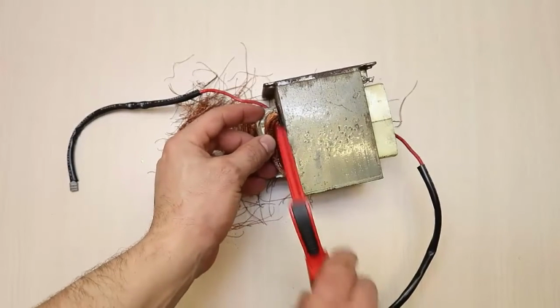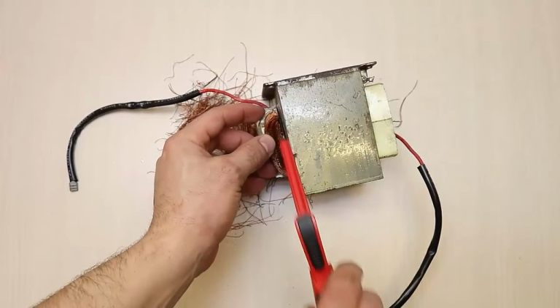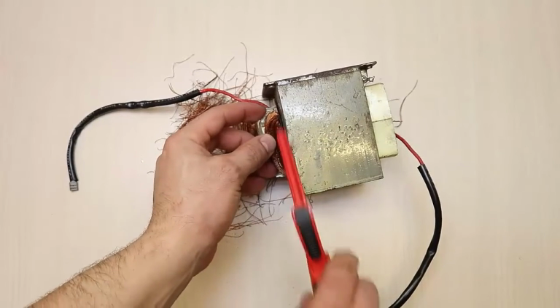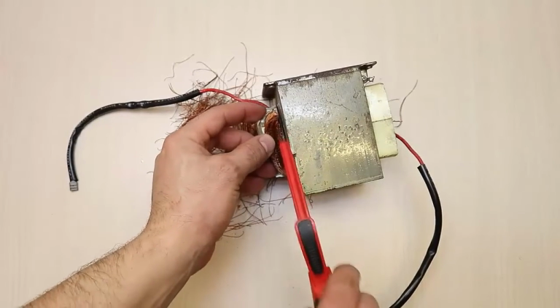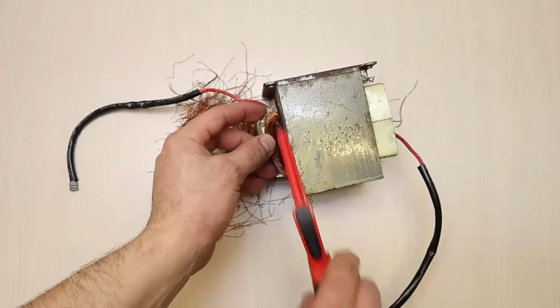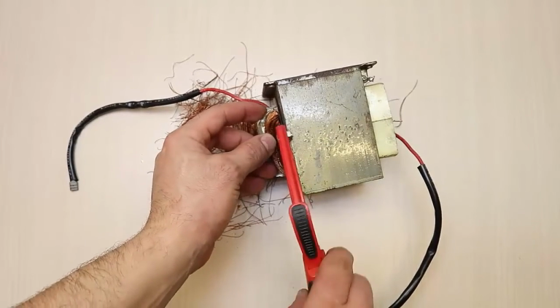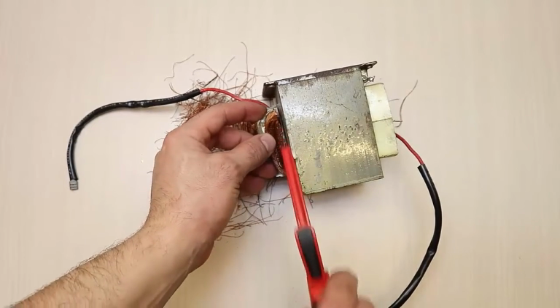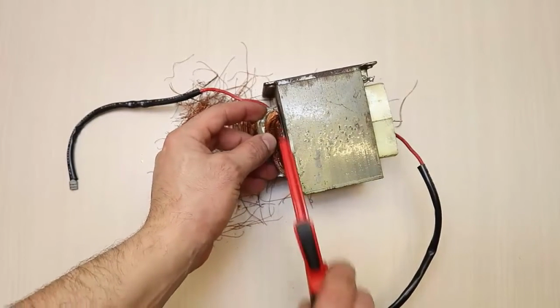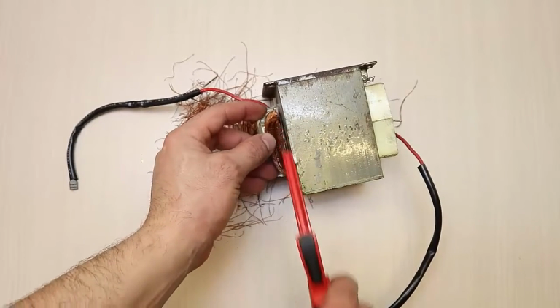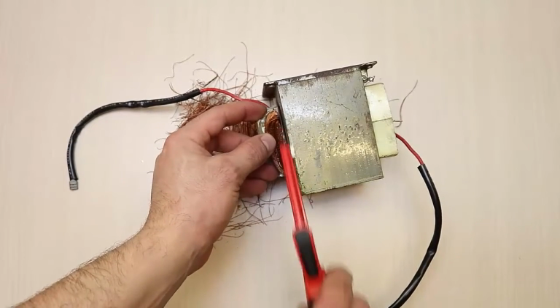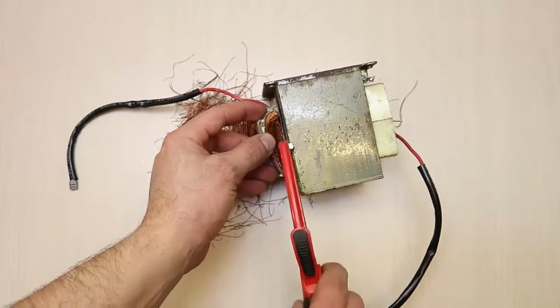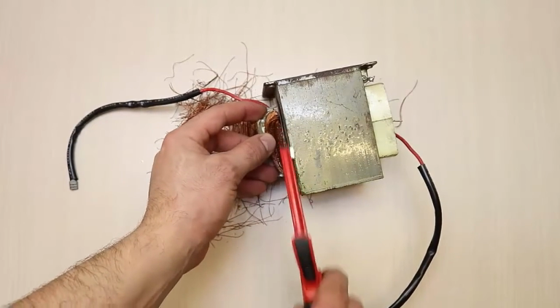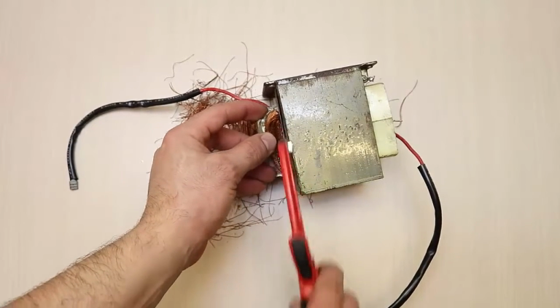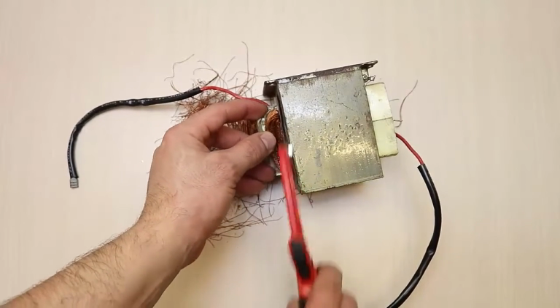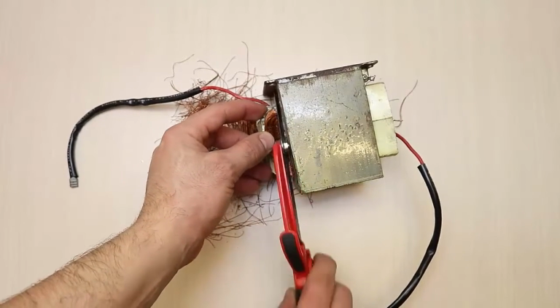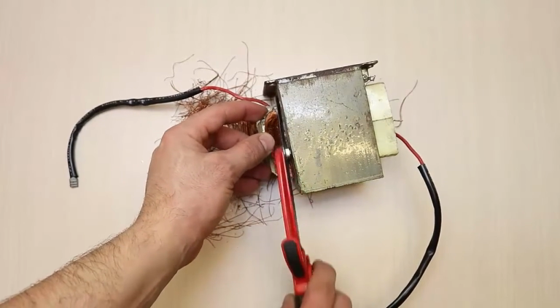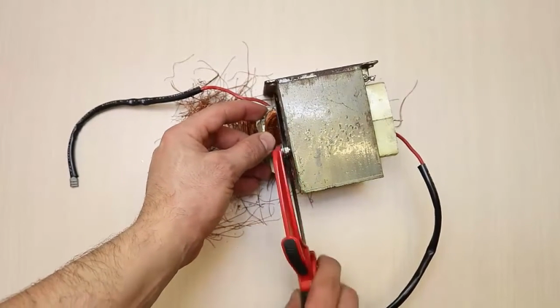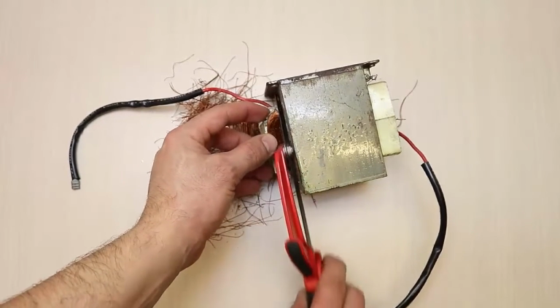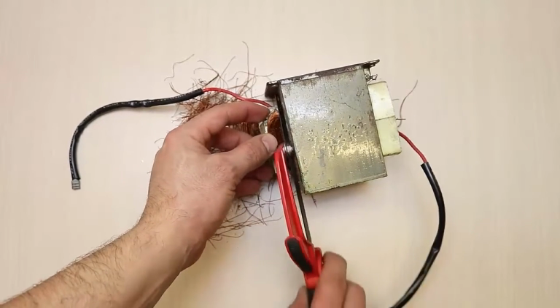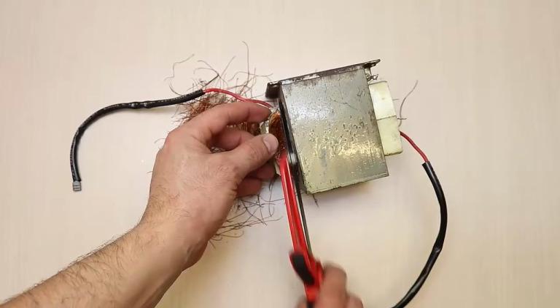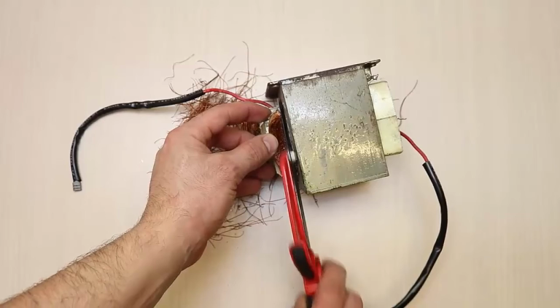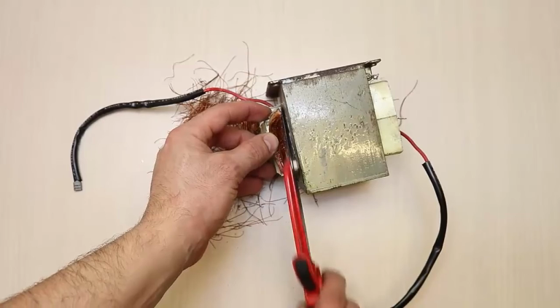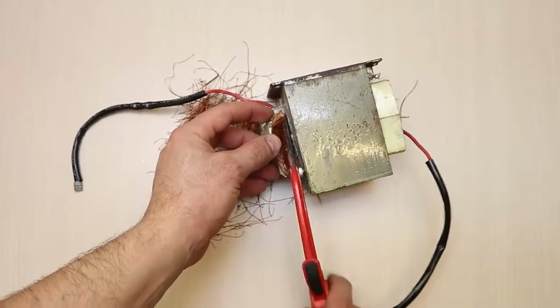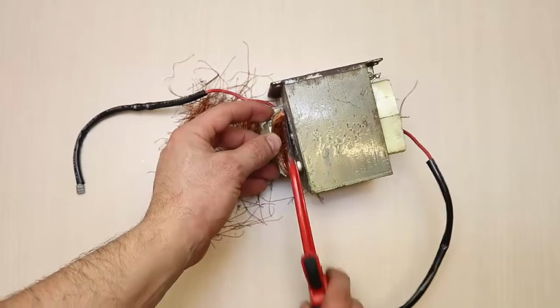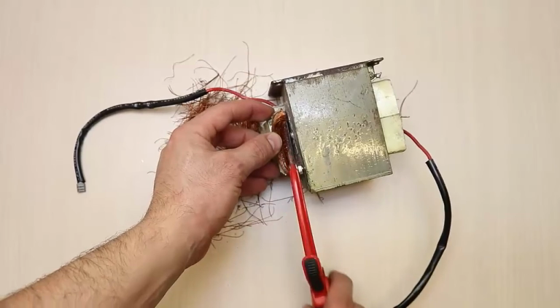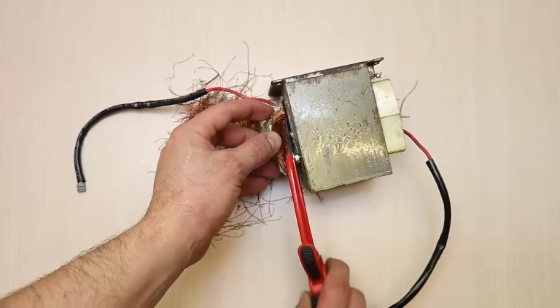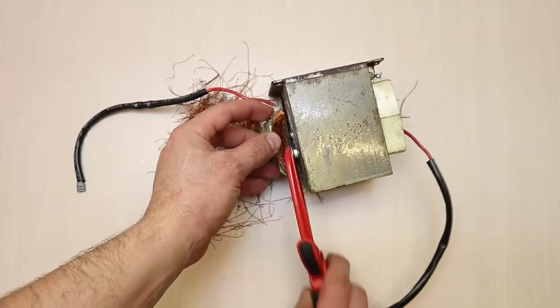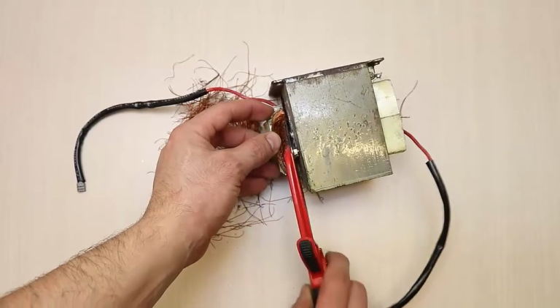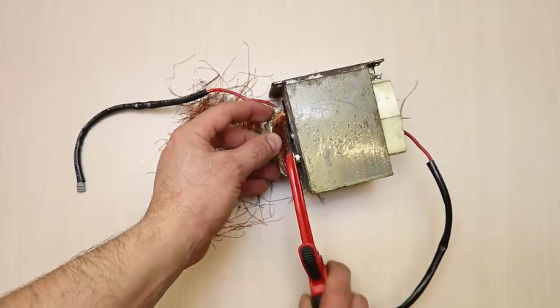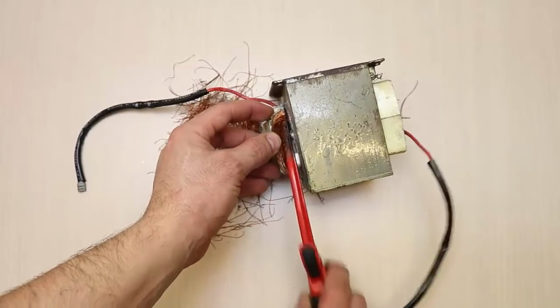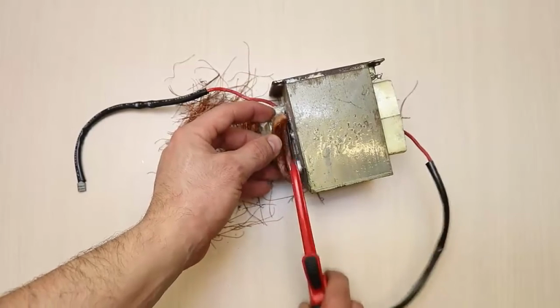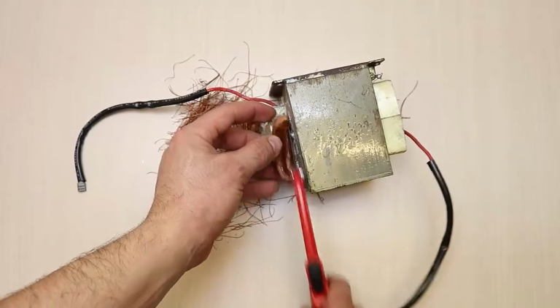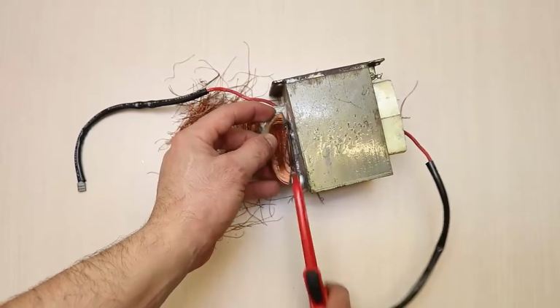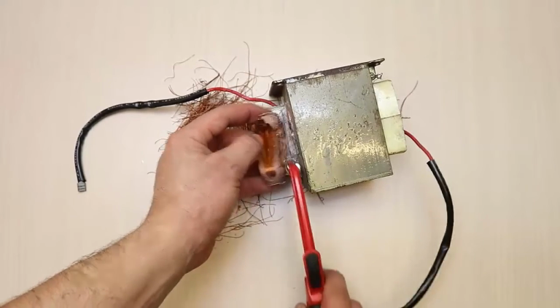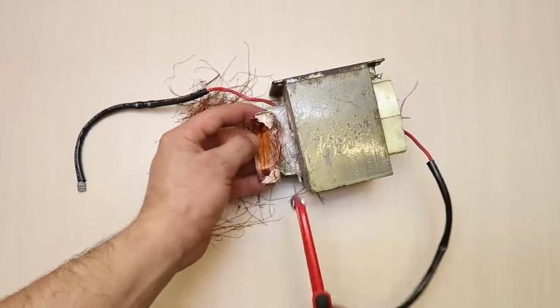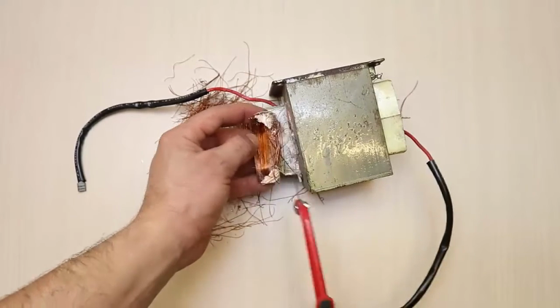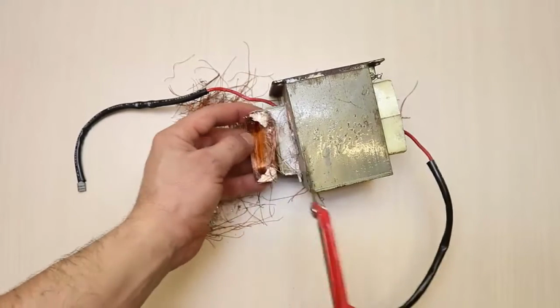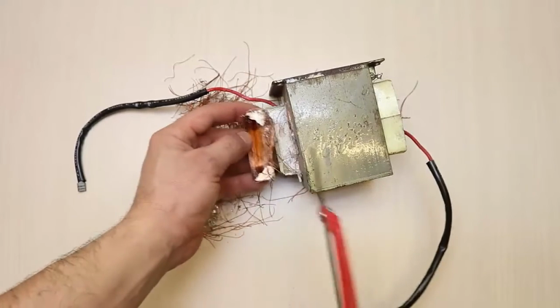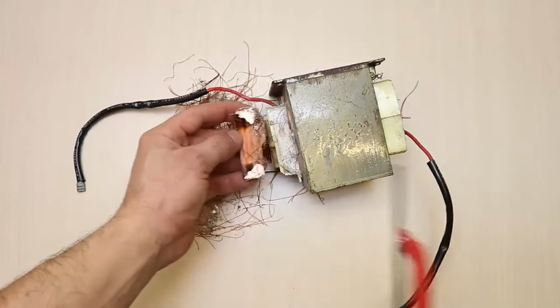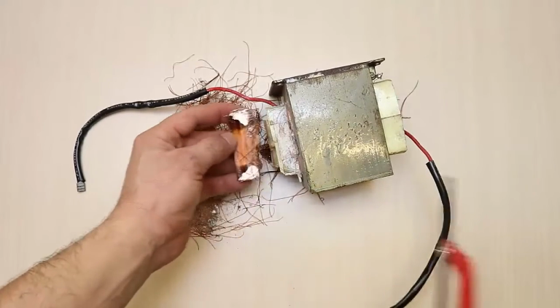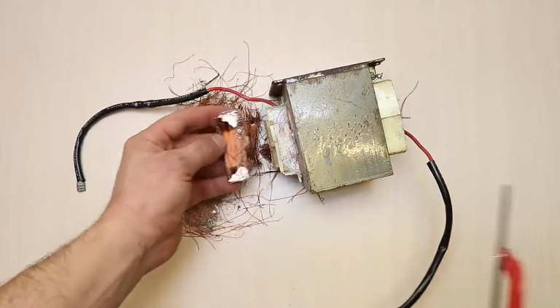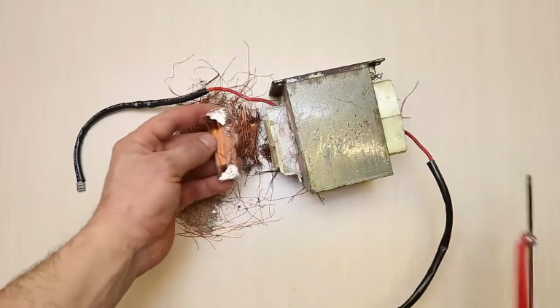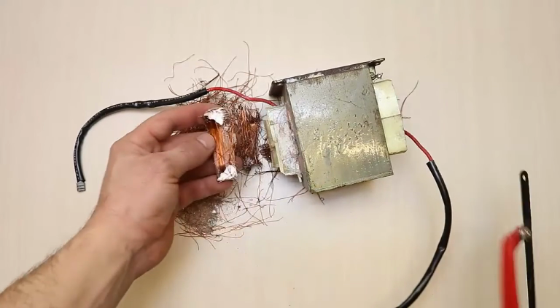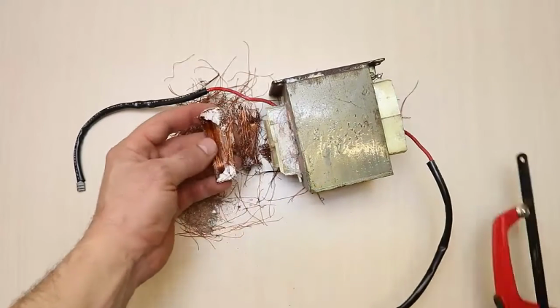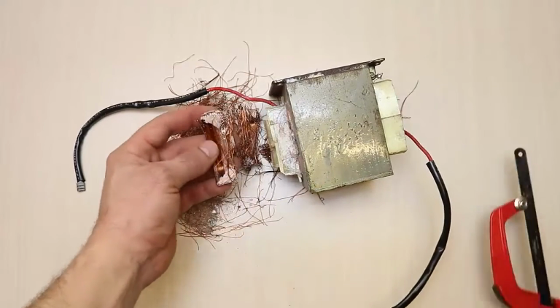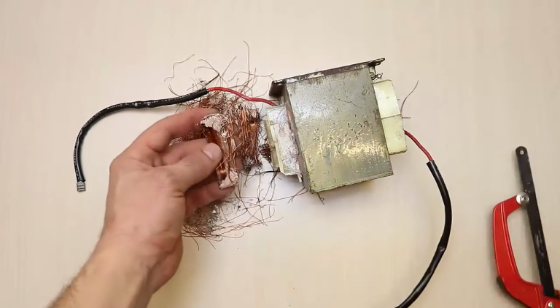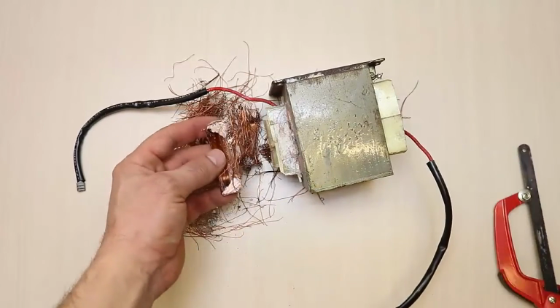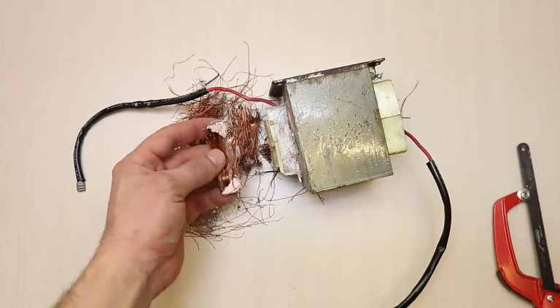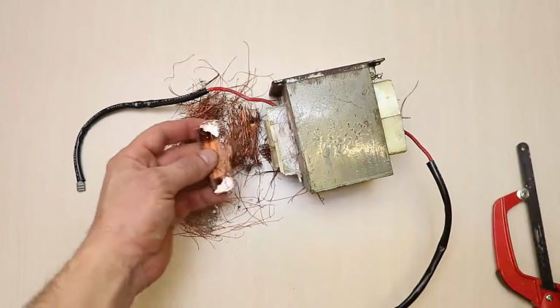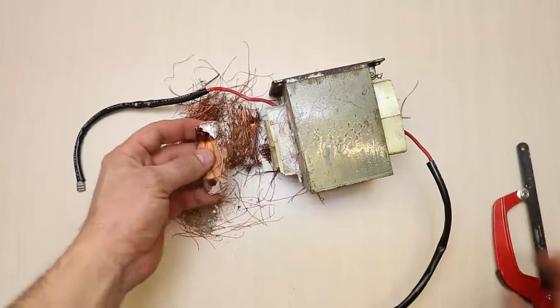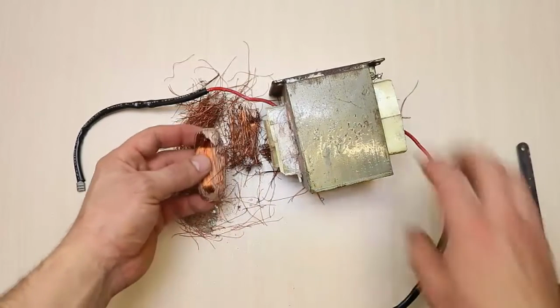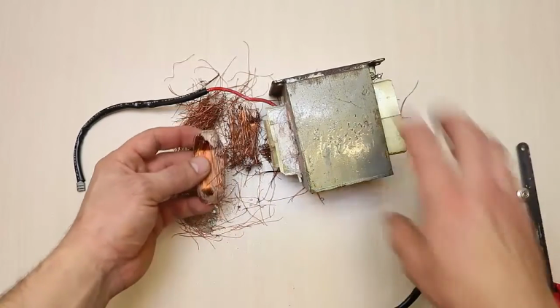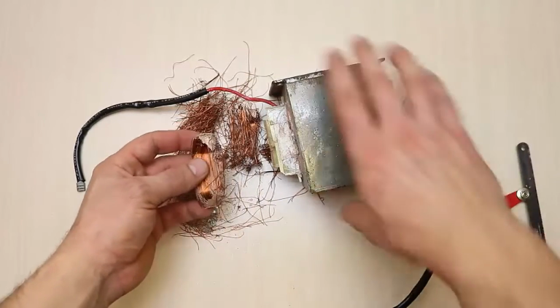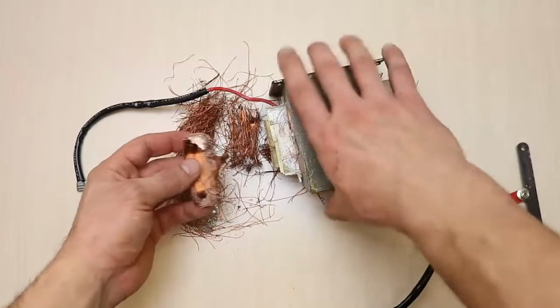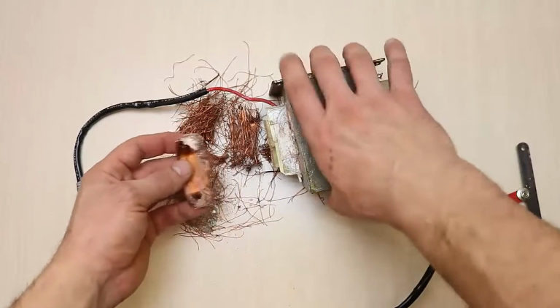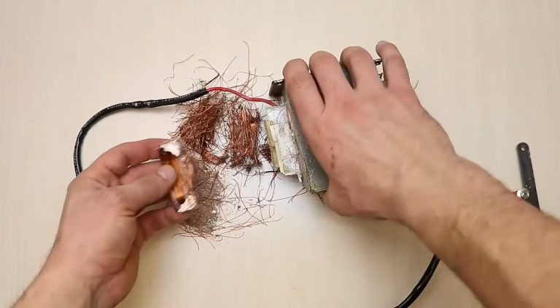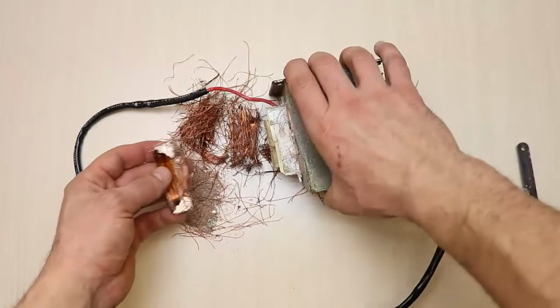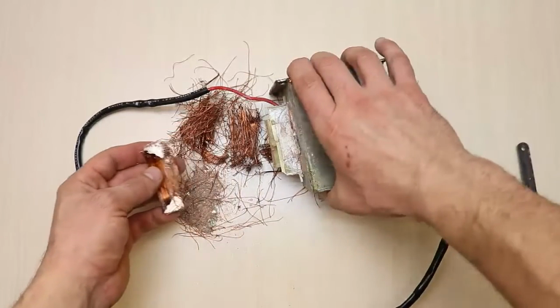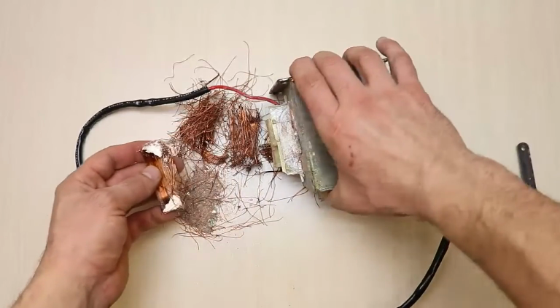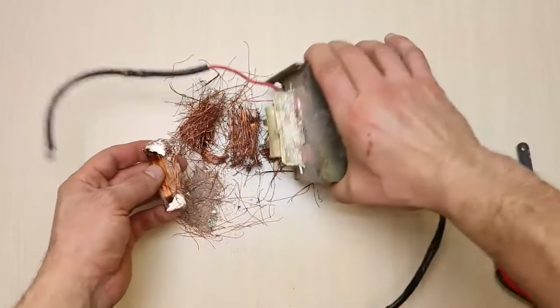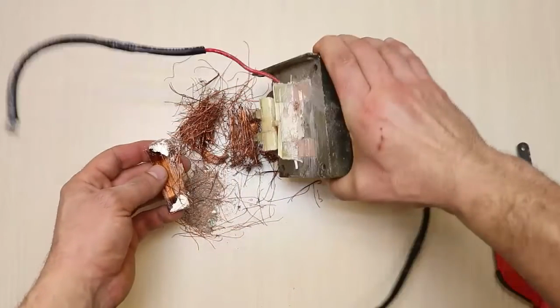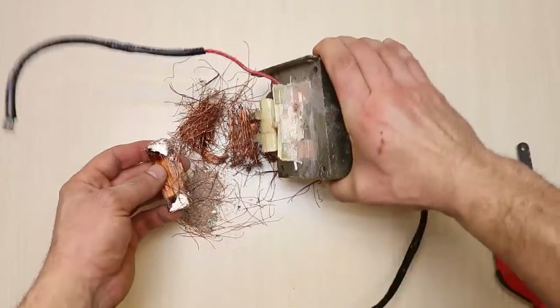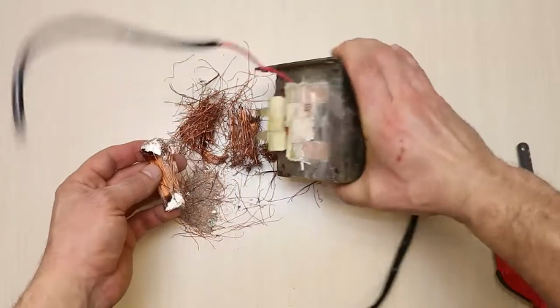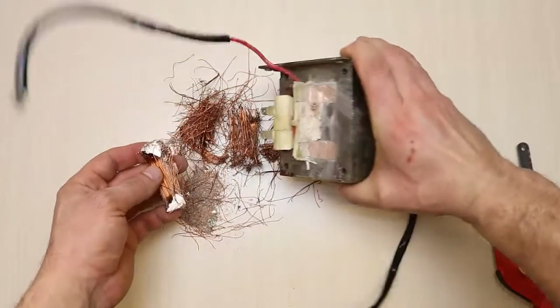To achieve this, remove the secondary winding with its large number of turns and replace it with two to three turns from a thick cable — at least 16 millimeters in diameter and about one meter long.